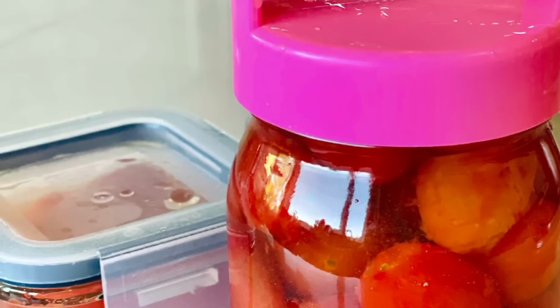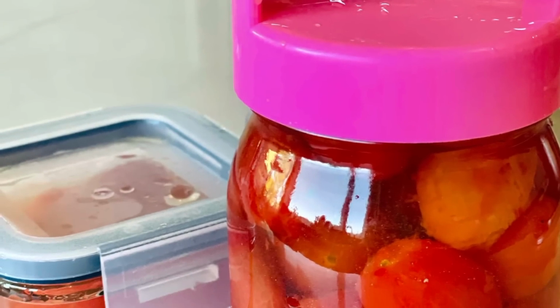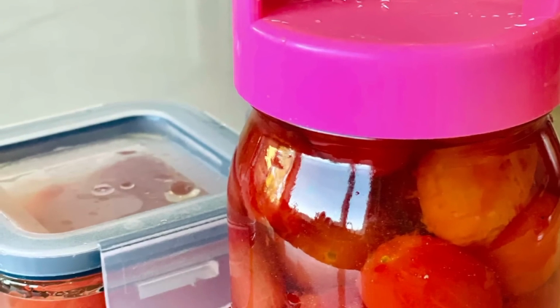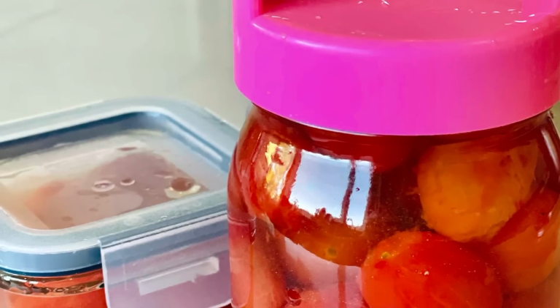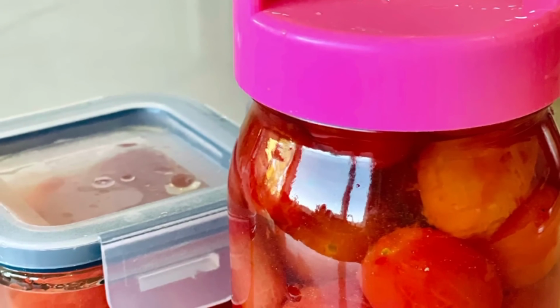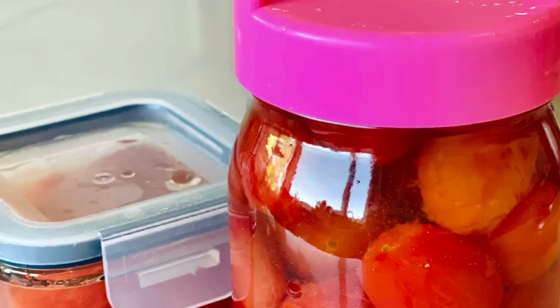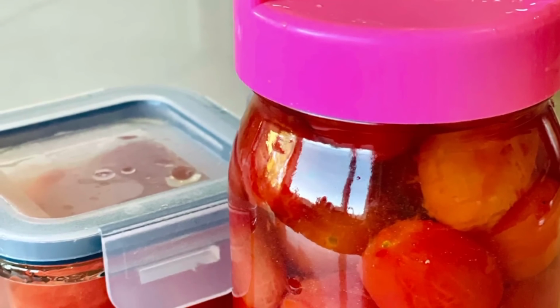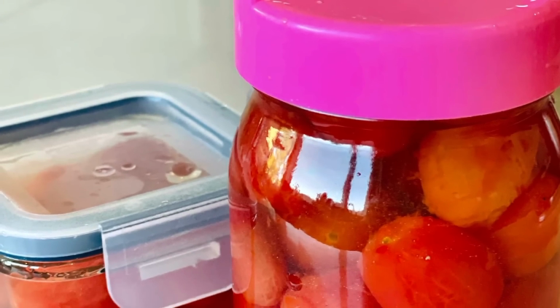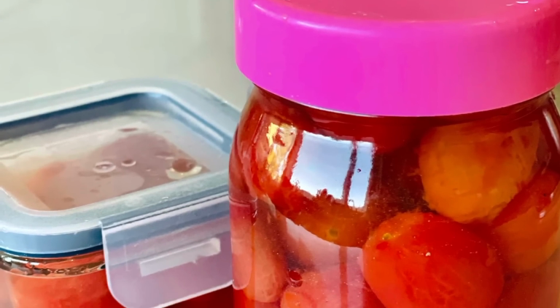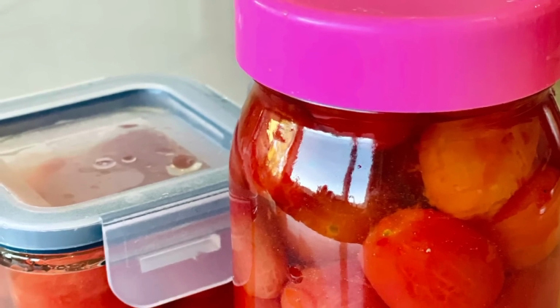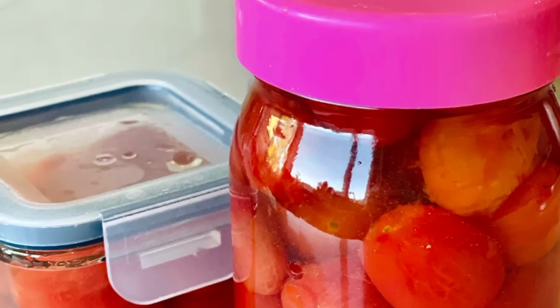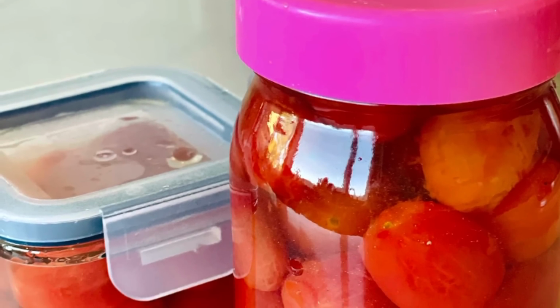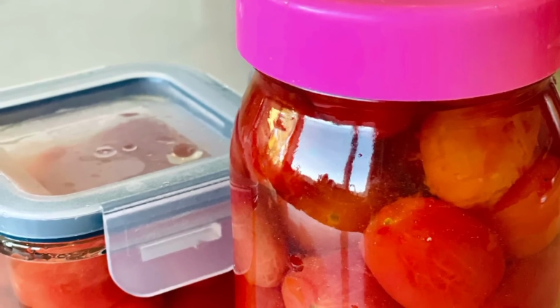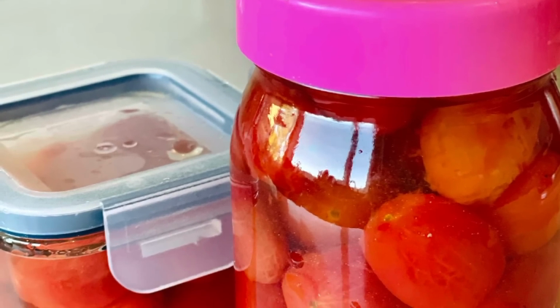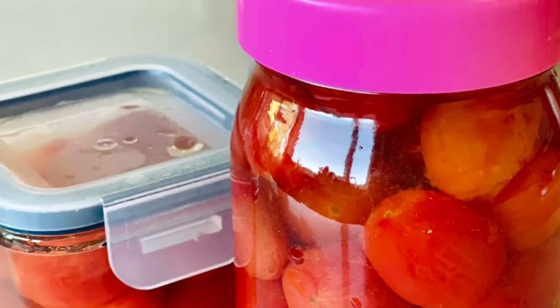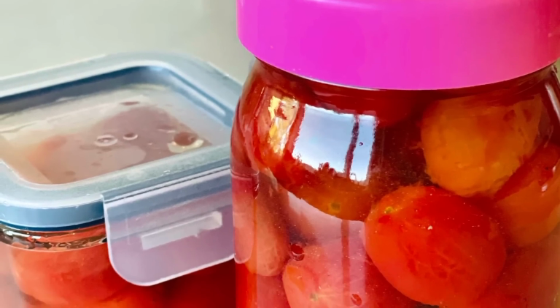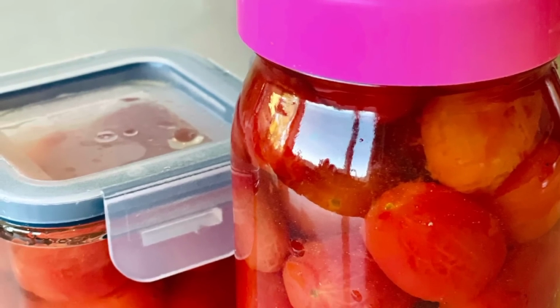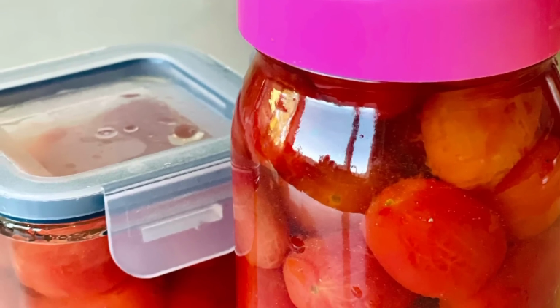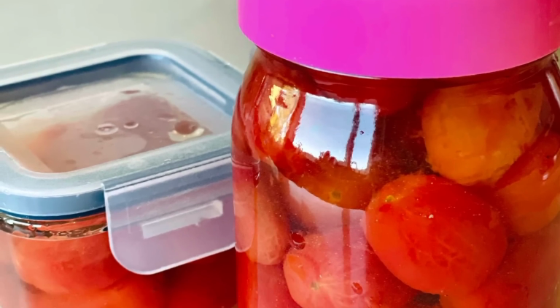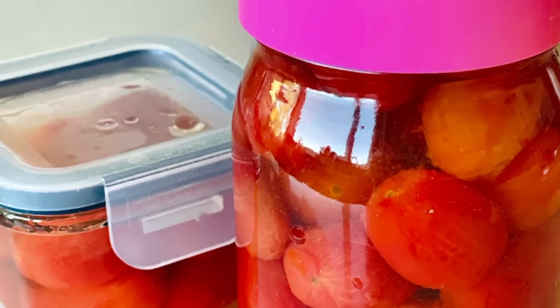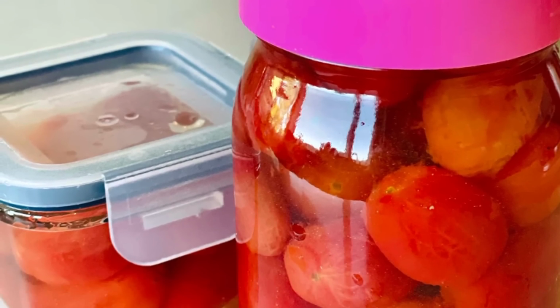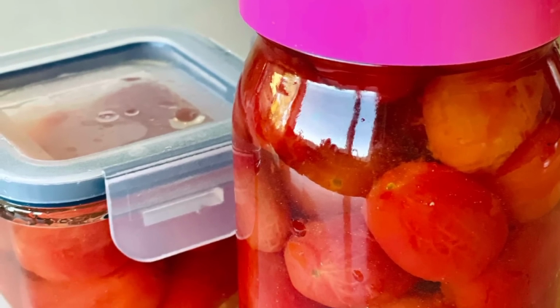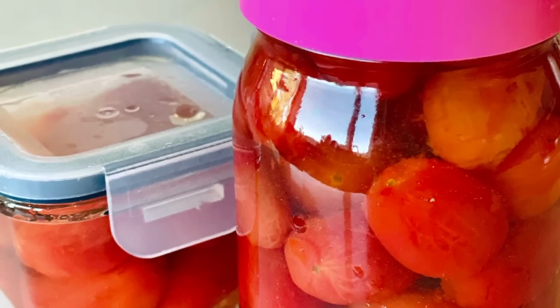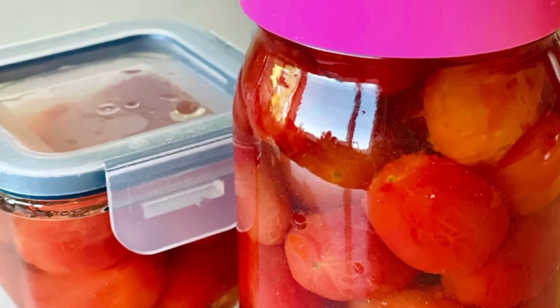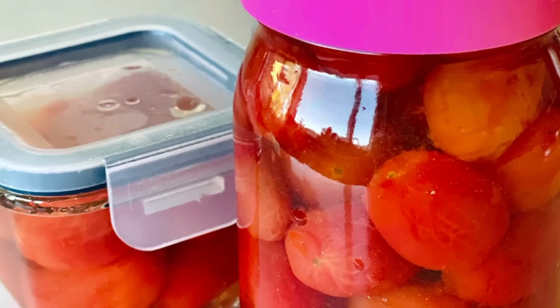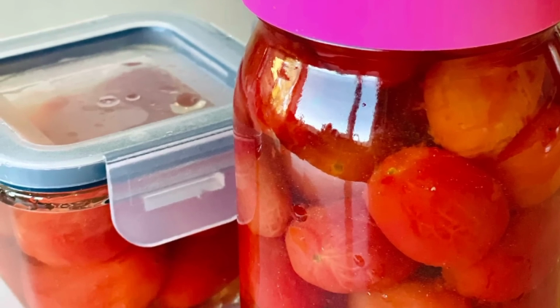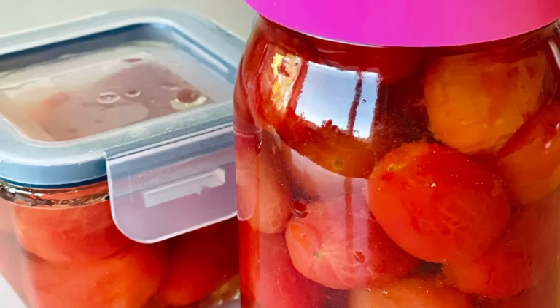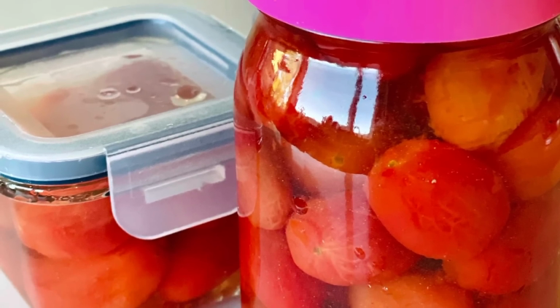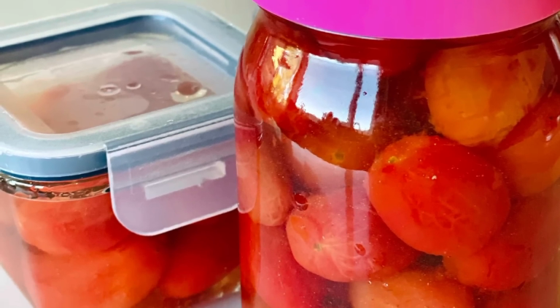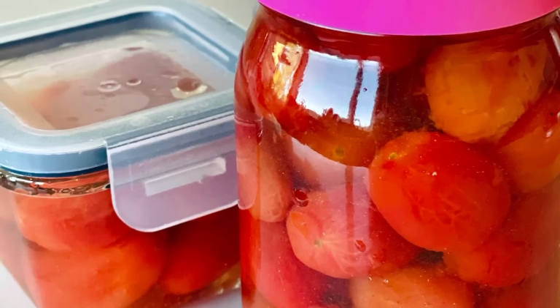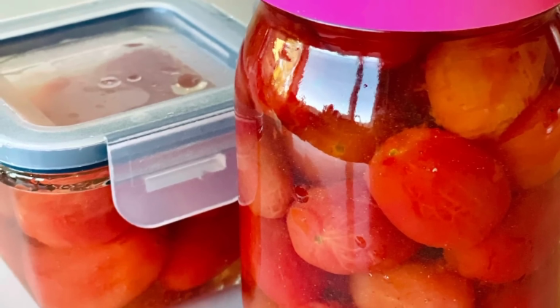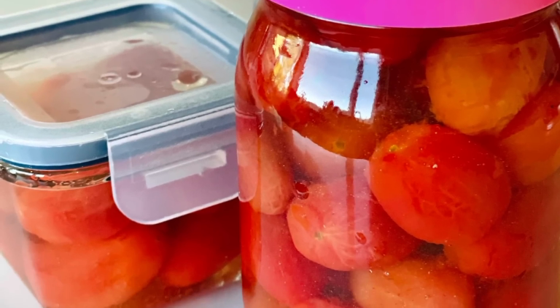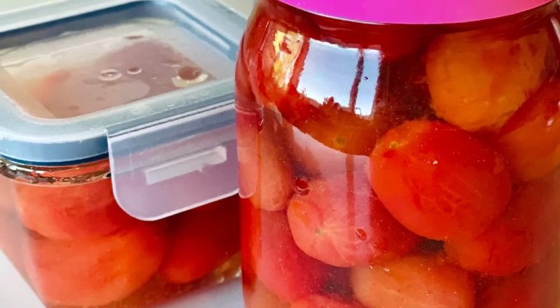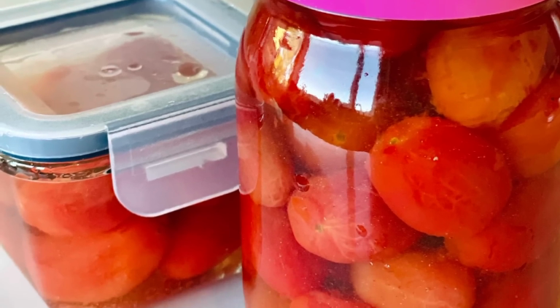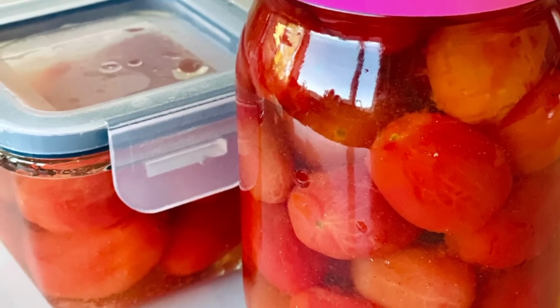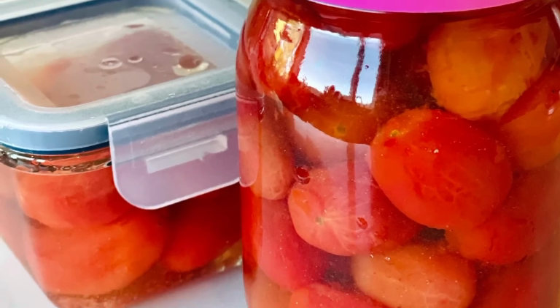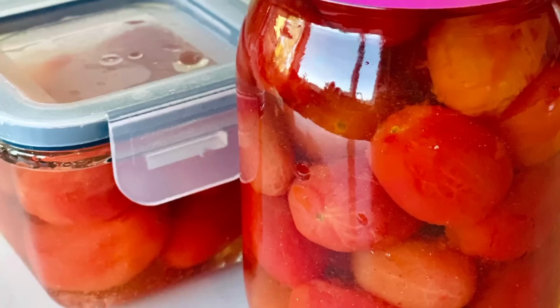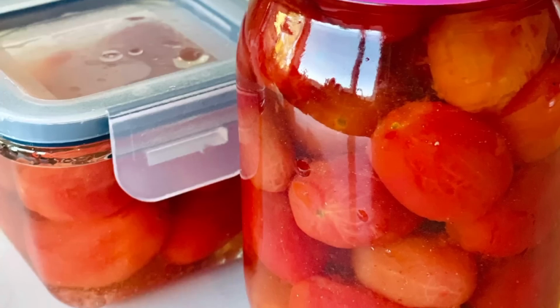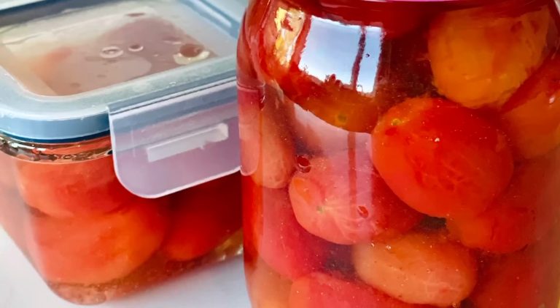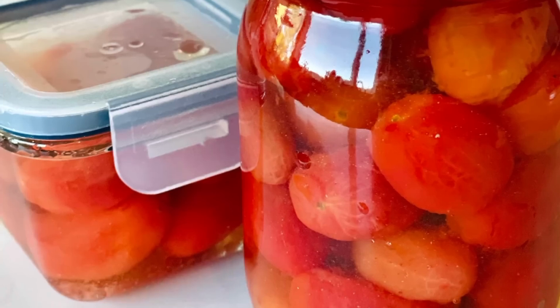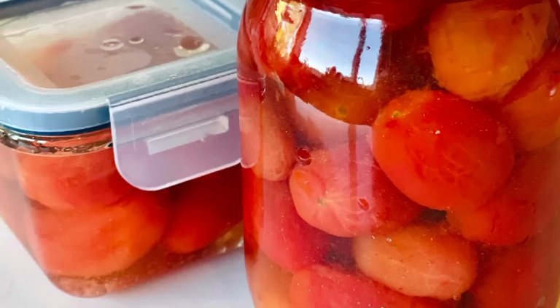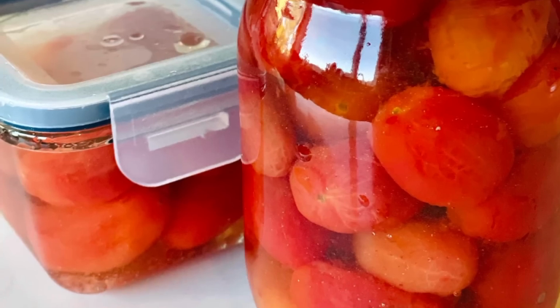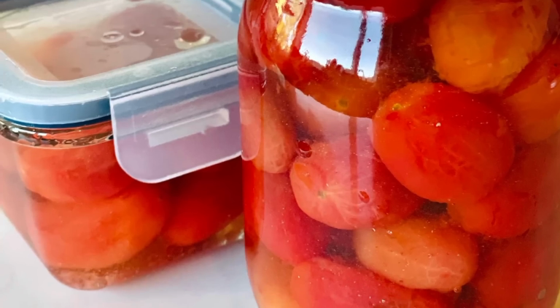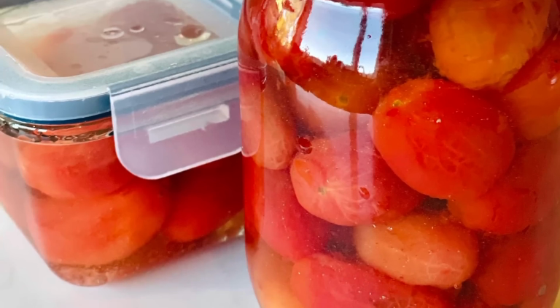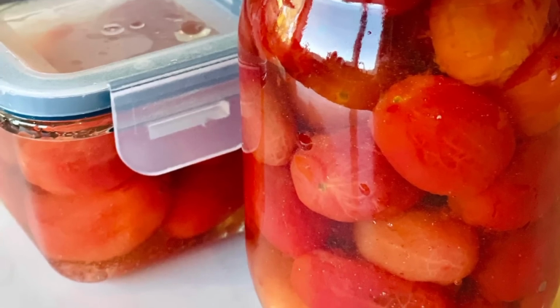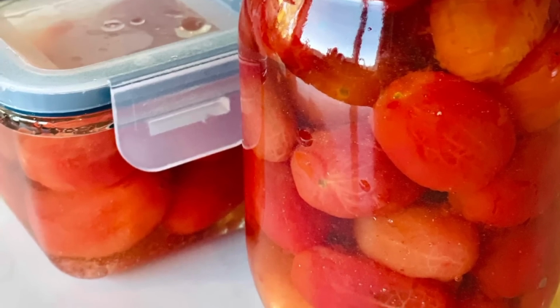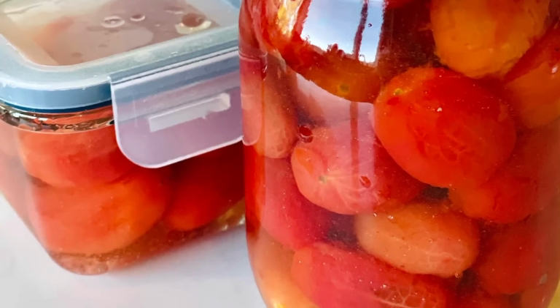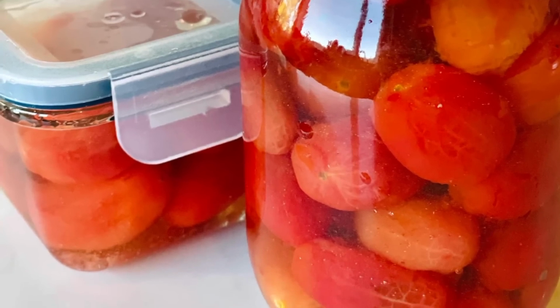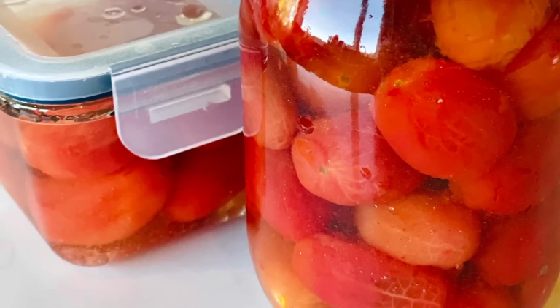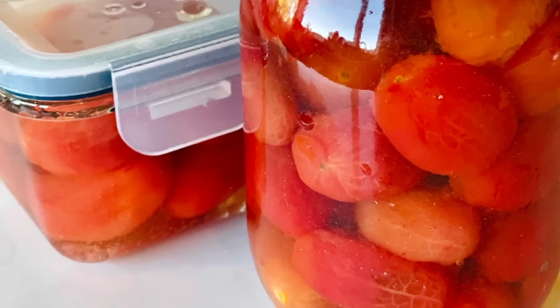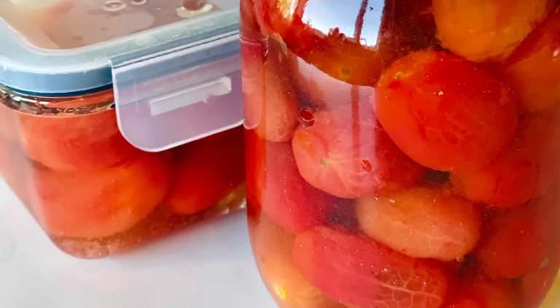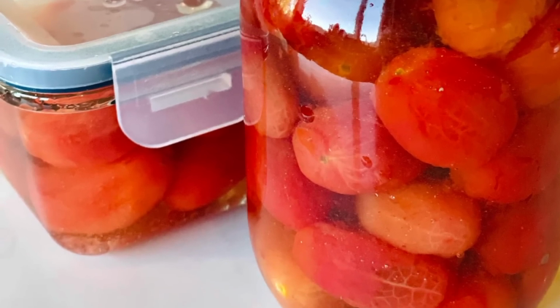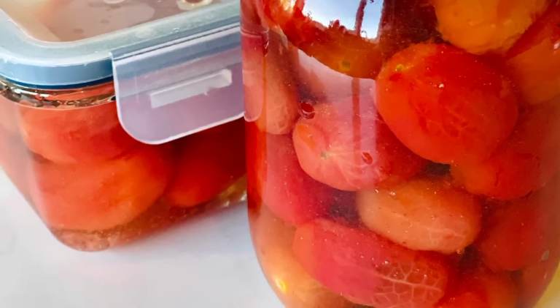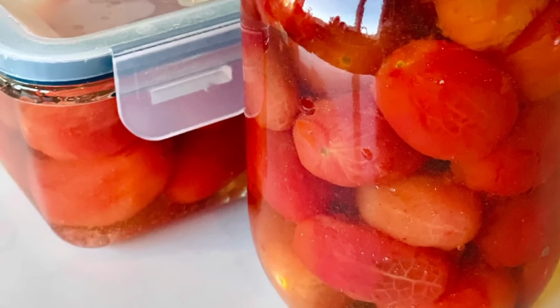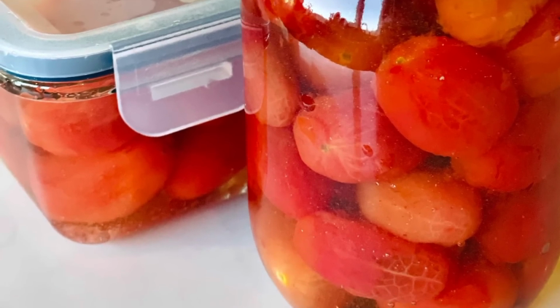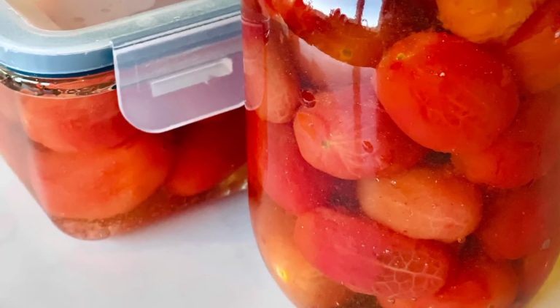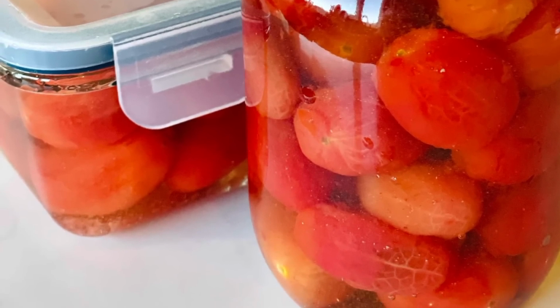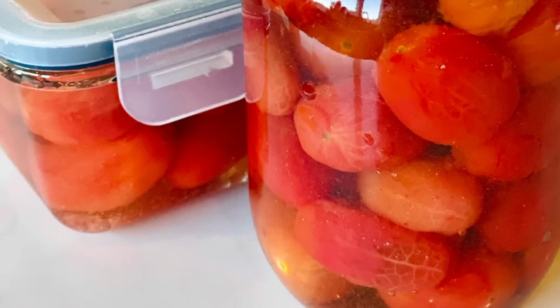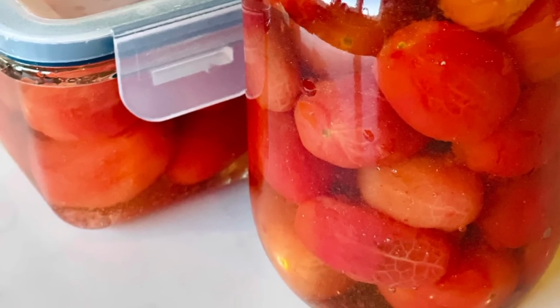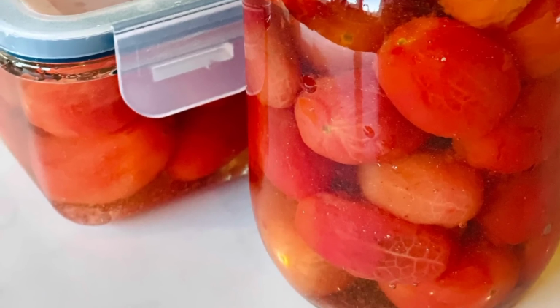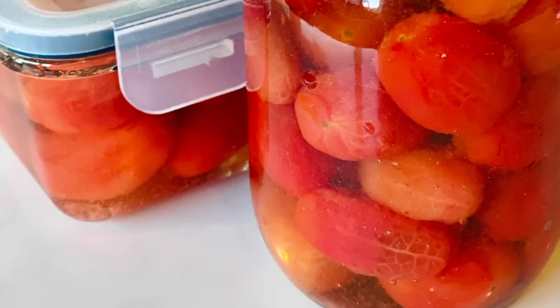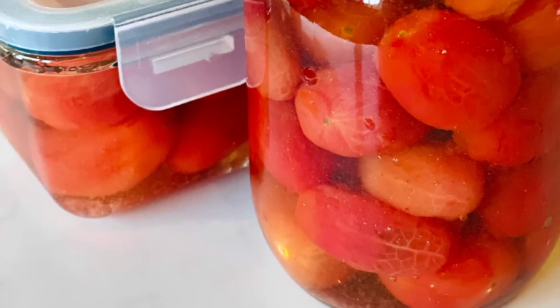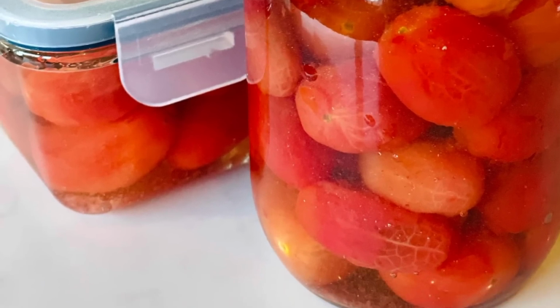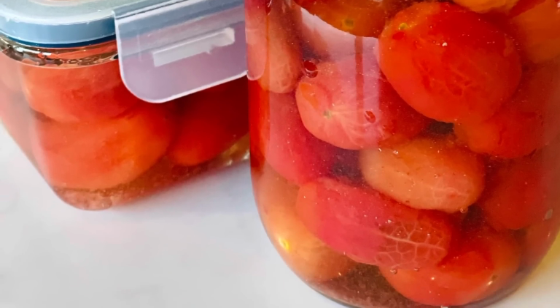The easy and fragrant cherry tomato in Japanese plum wine is now ready to serve. Enjoy! We'll see you next time! Bye!